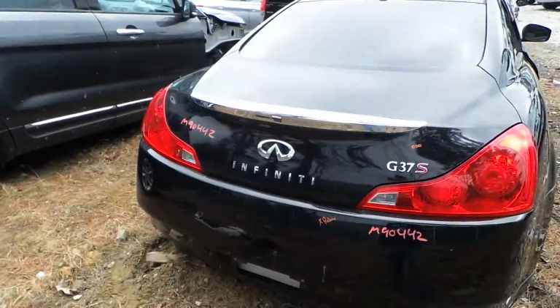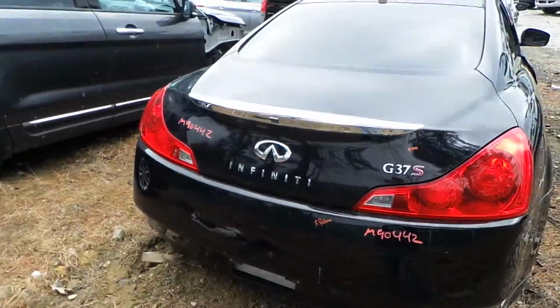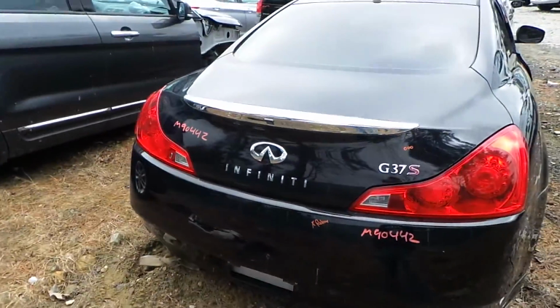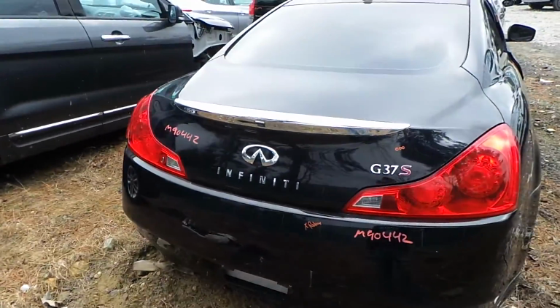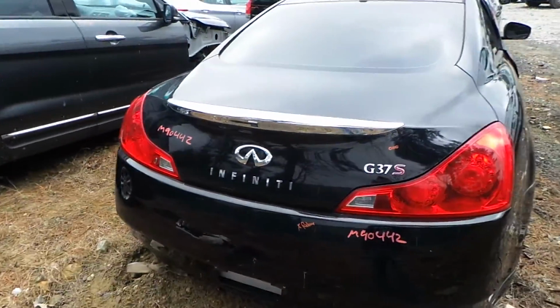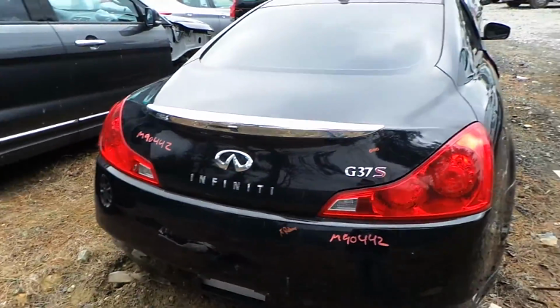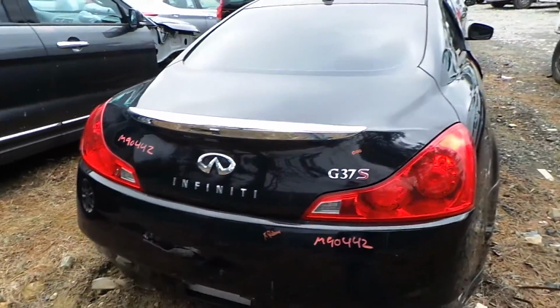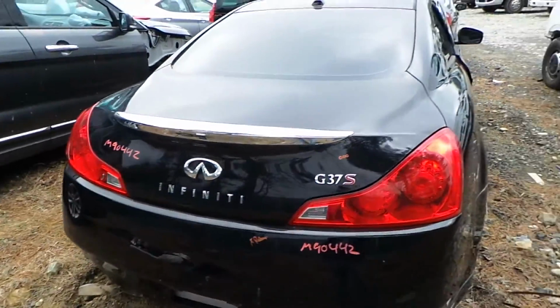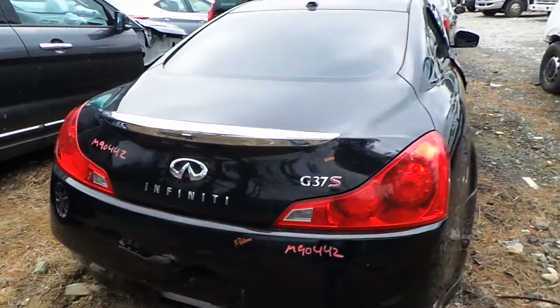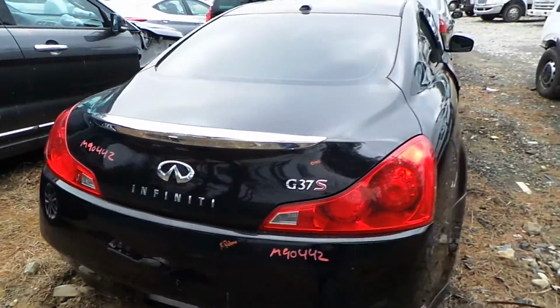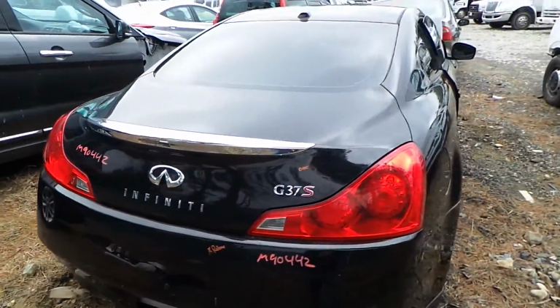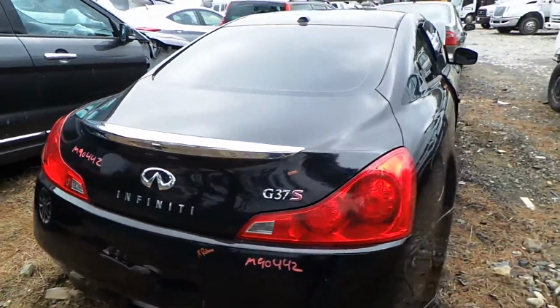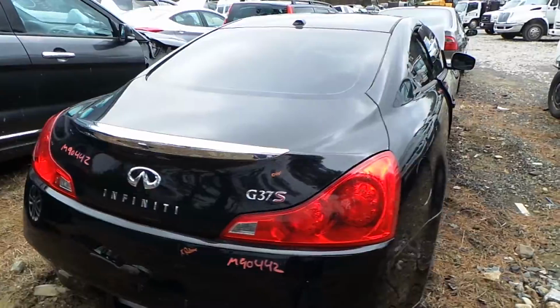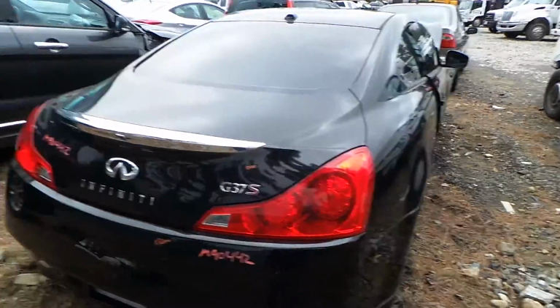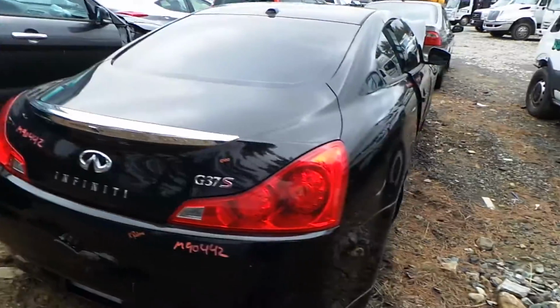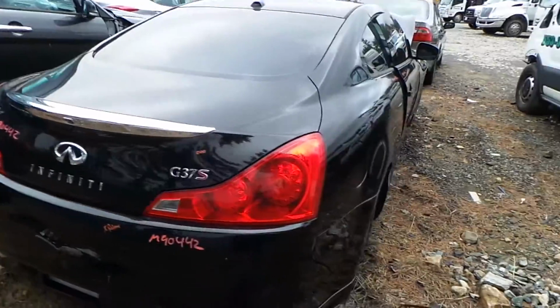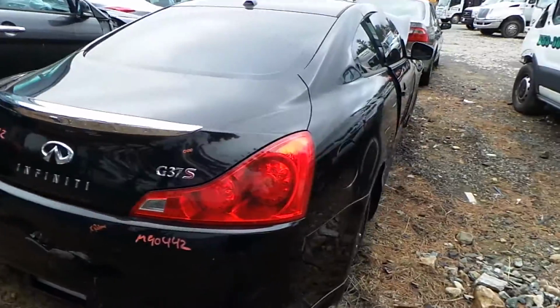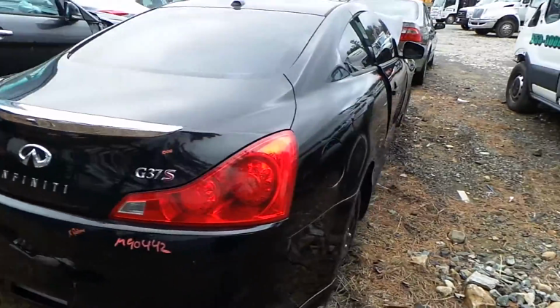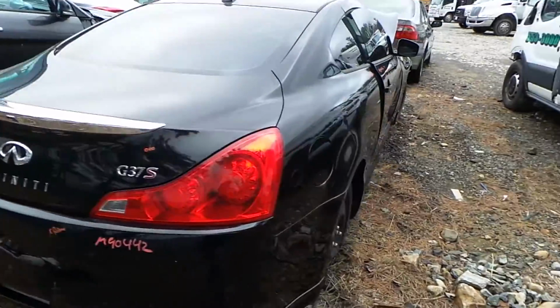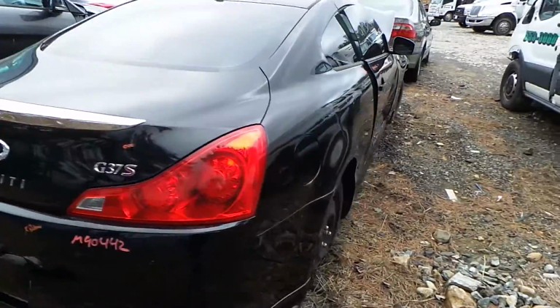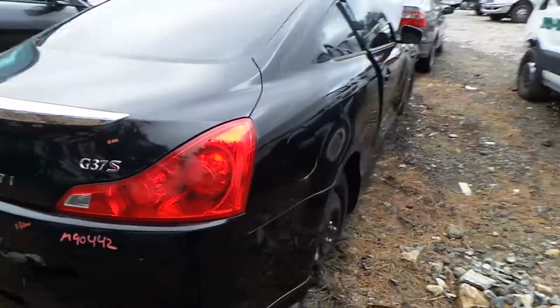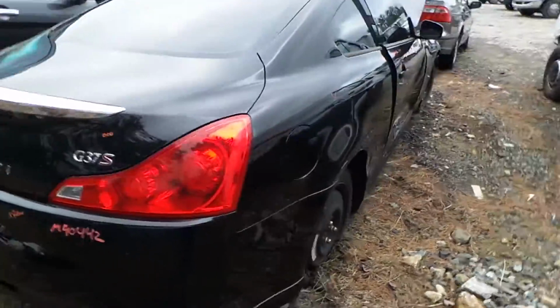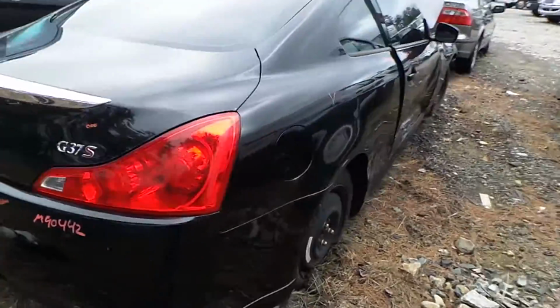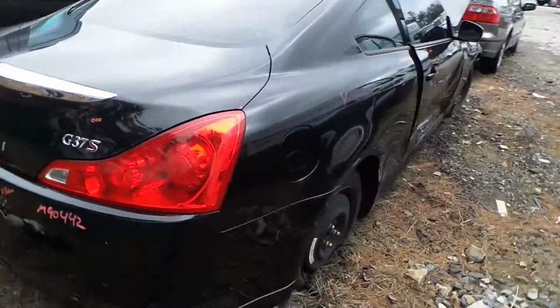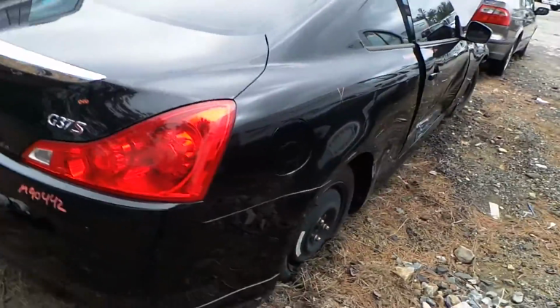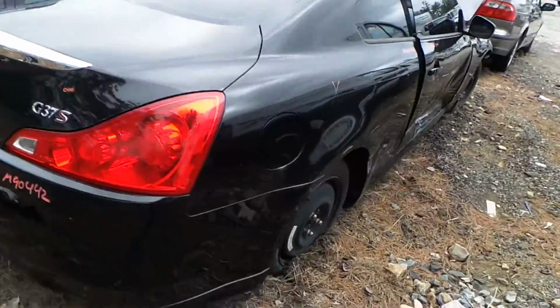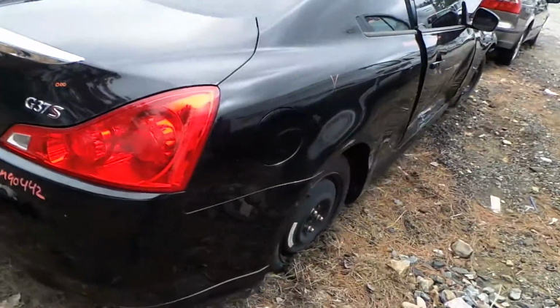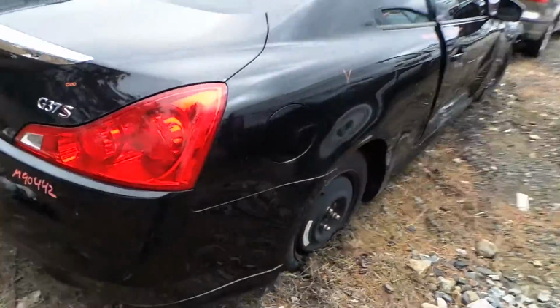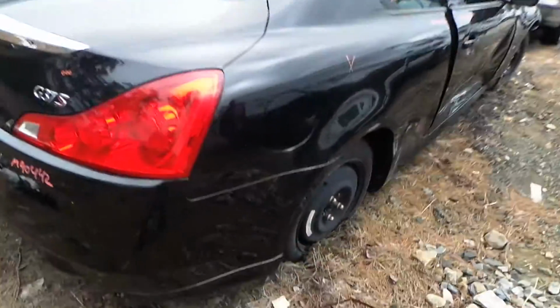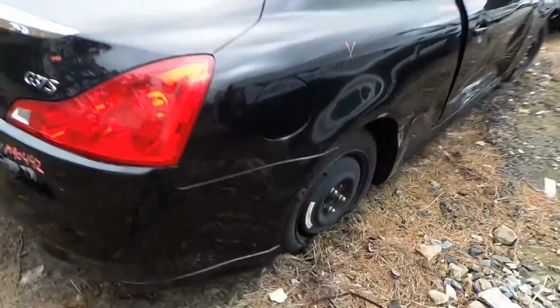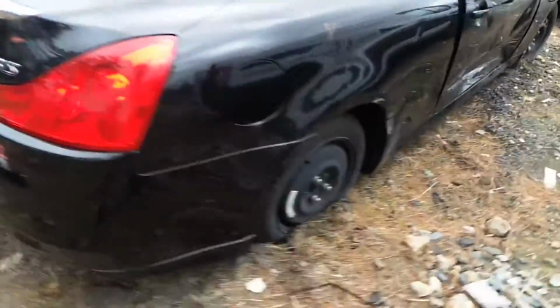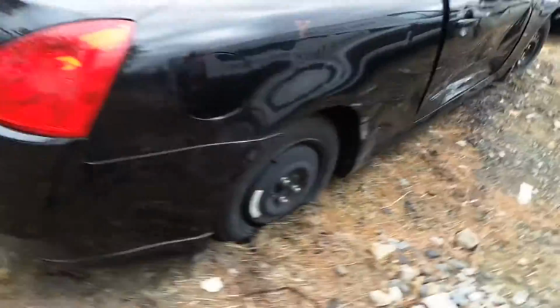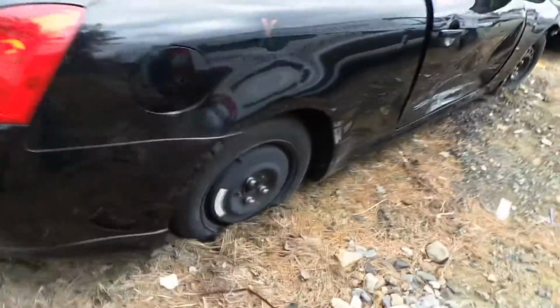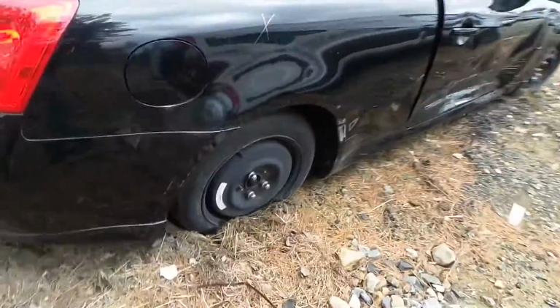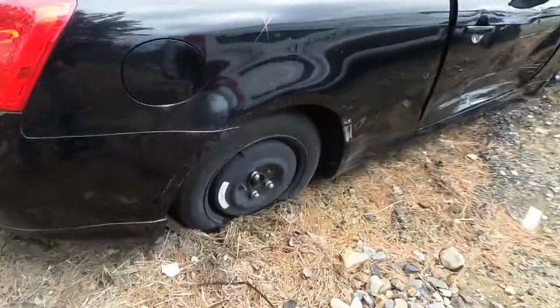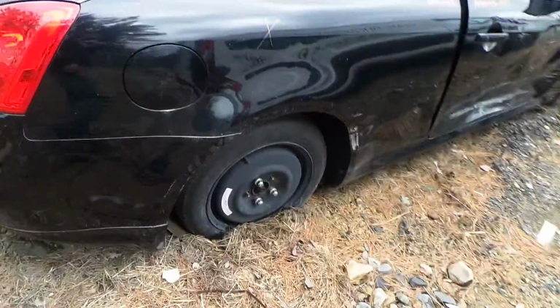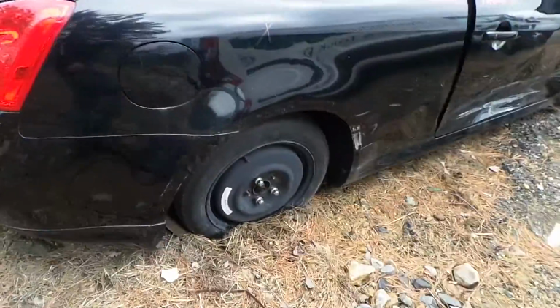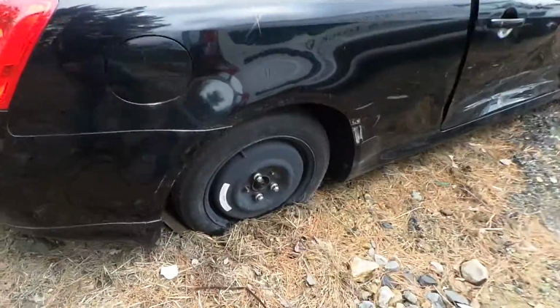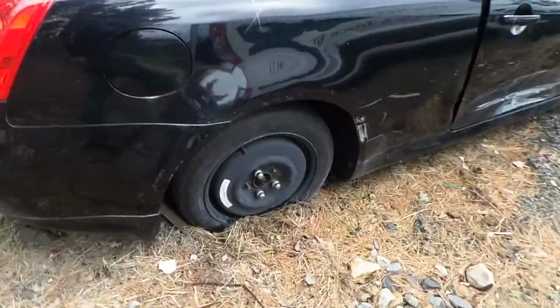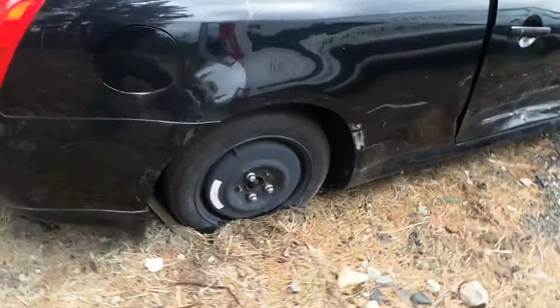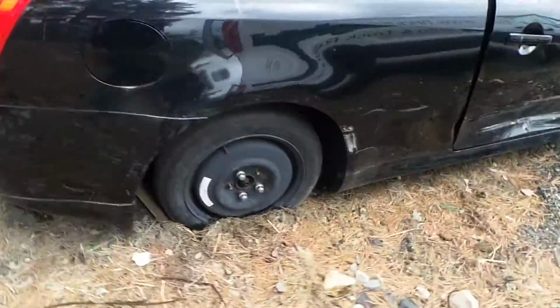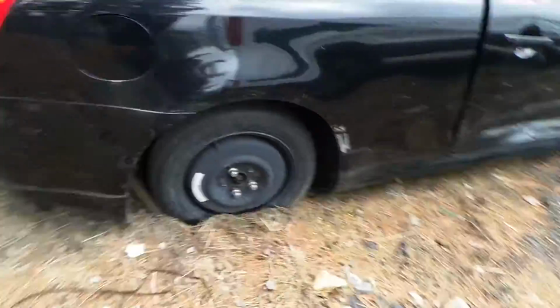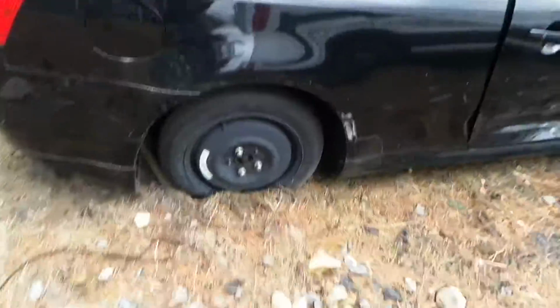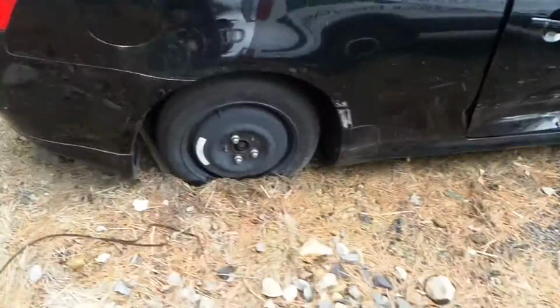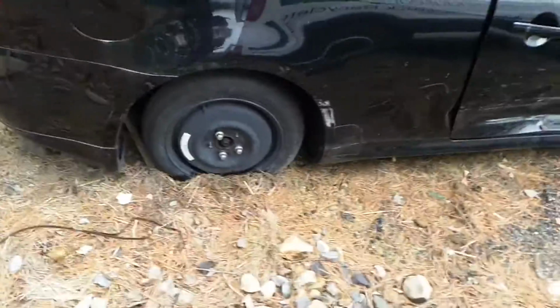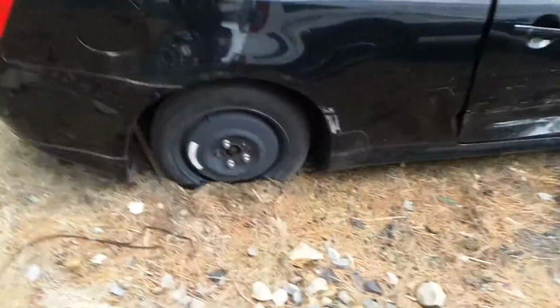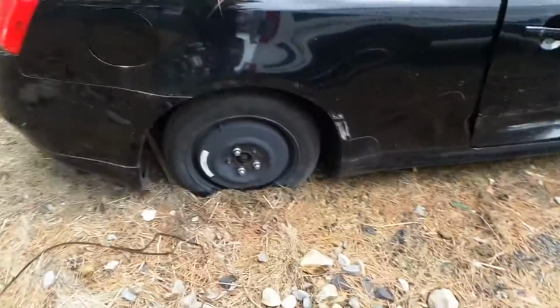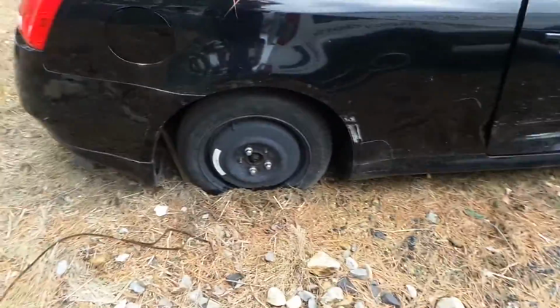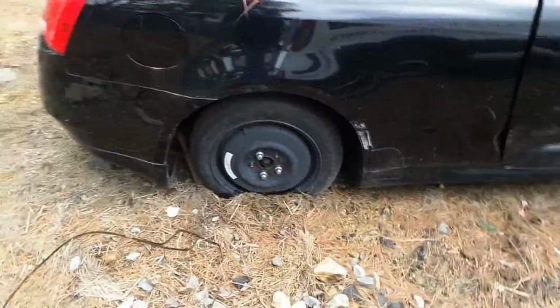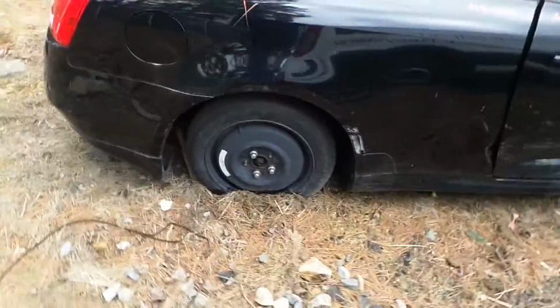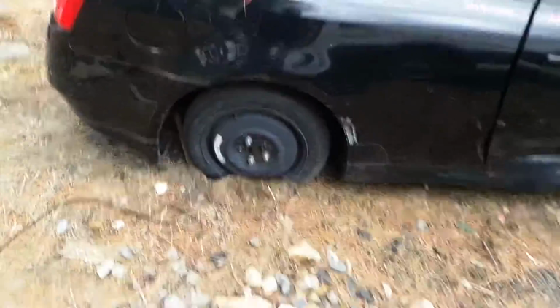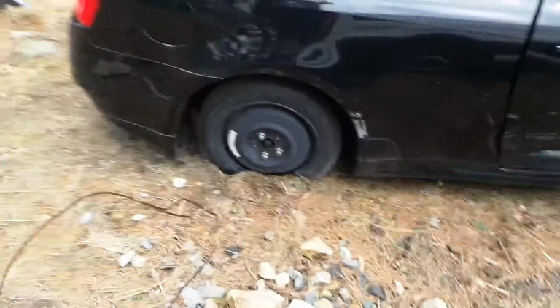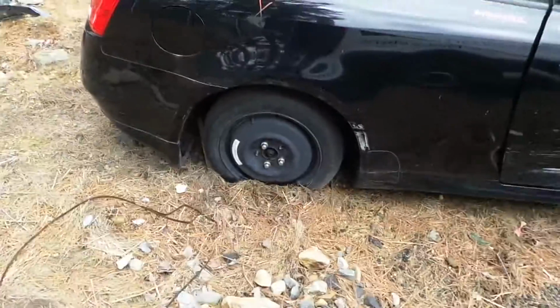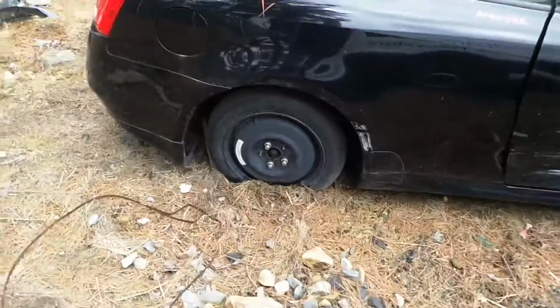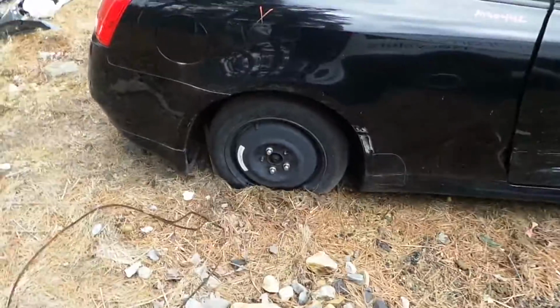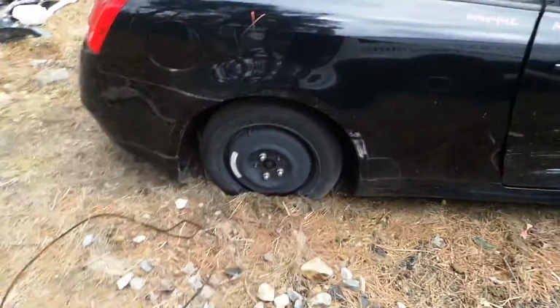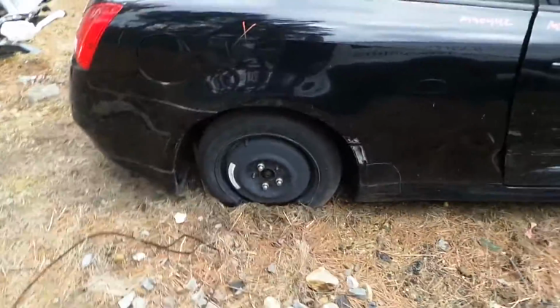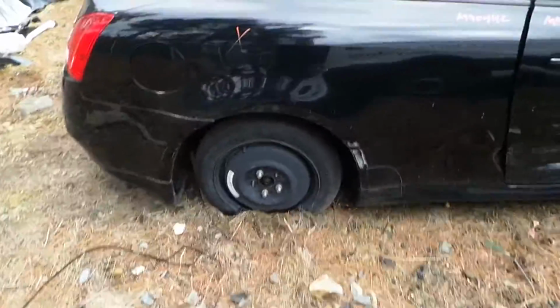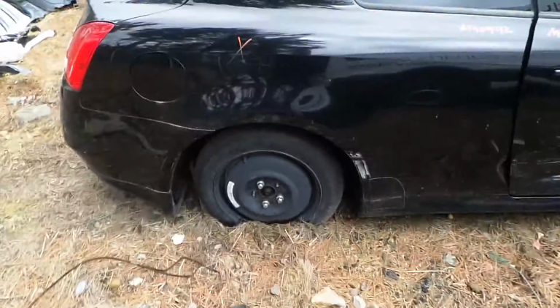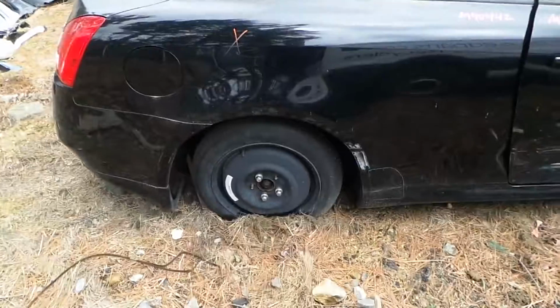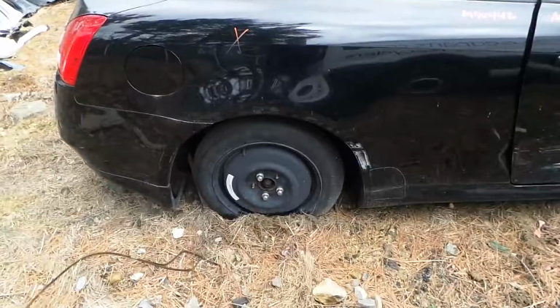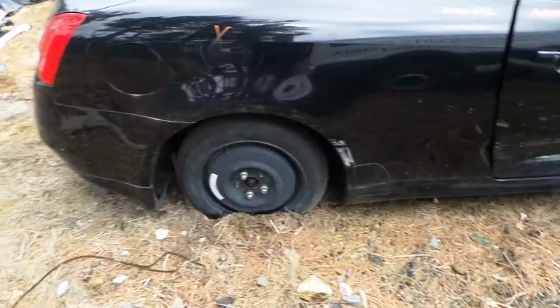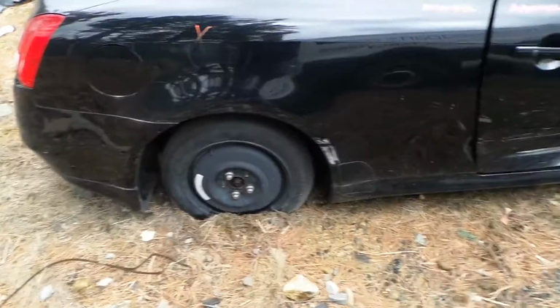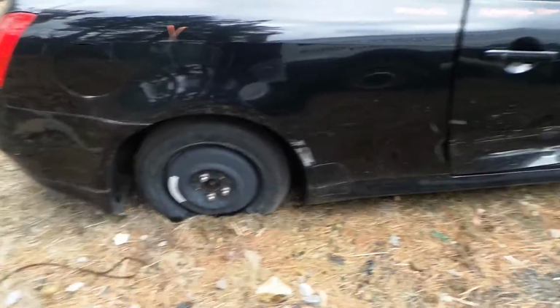Rear lid gate is insurance quality, showing no damage, comes with hinges. We've got a good complete rear suspension on the right rear.